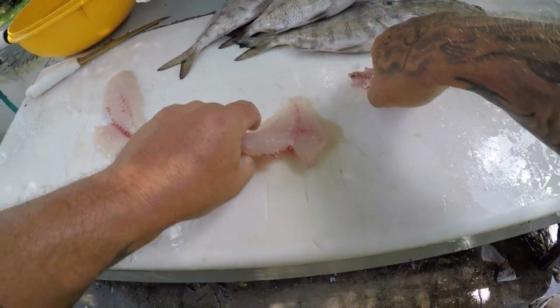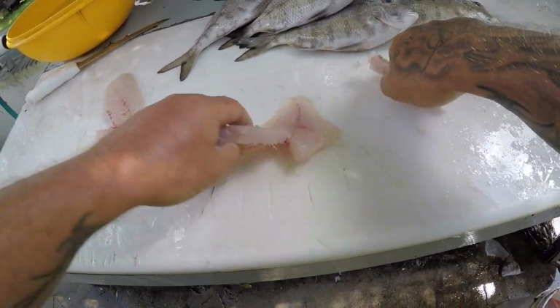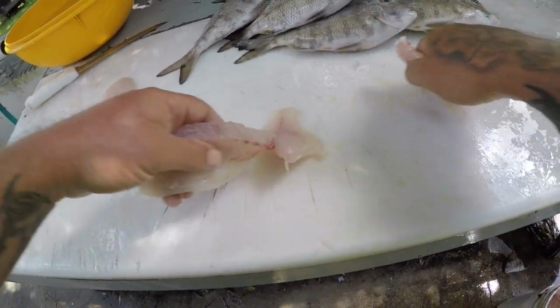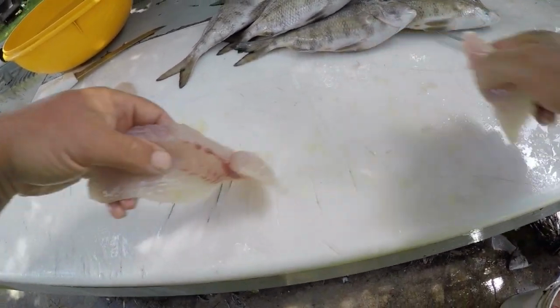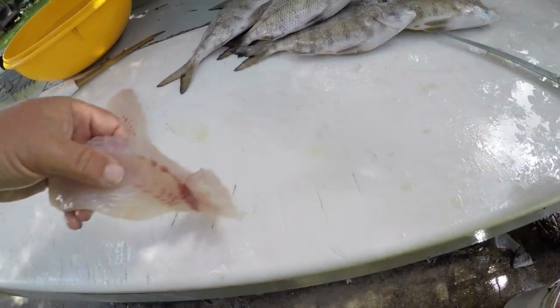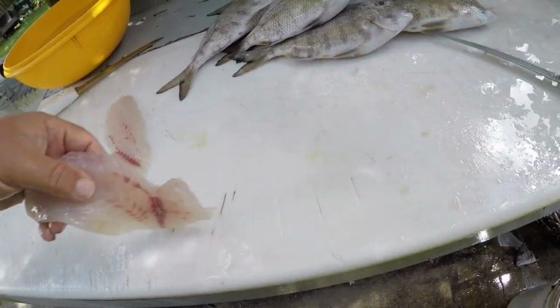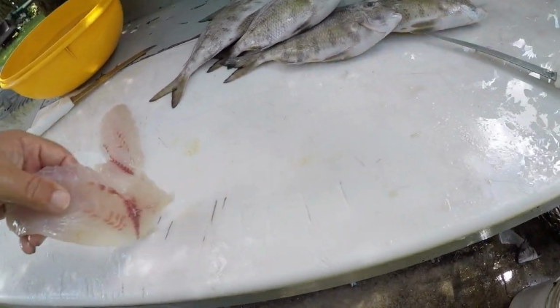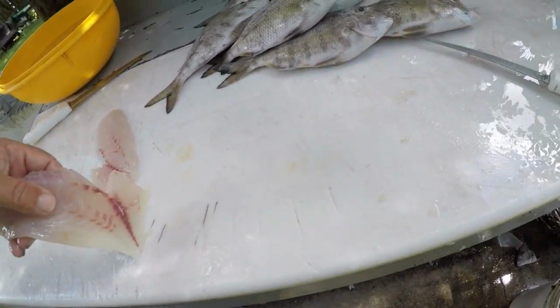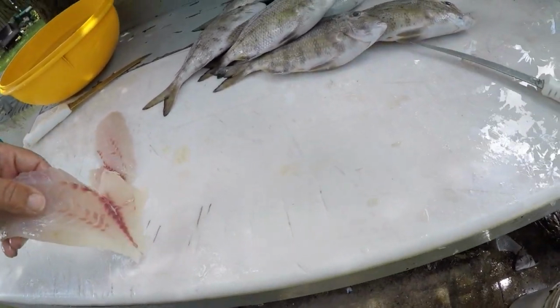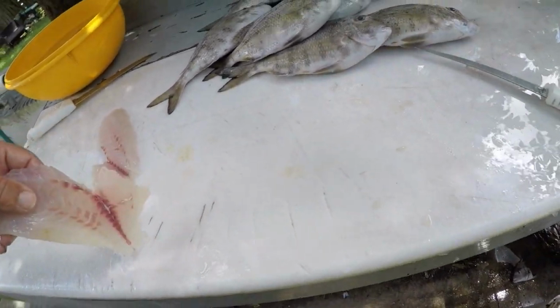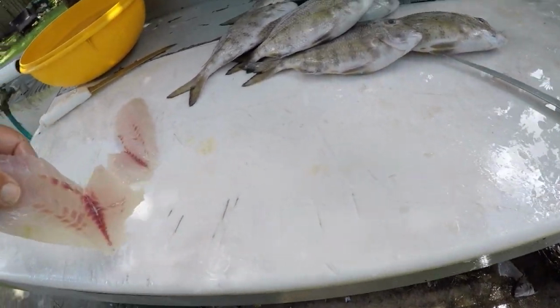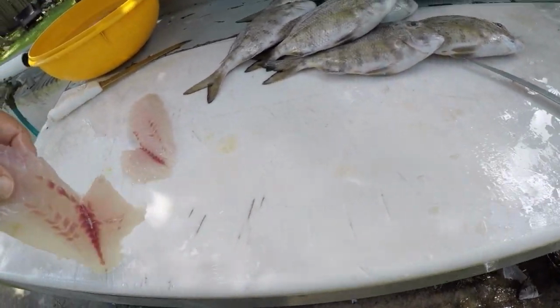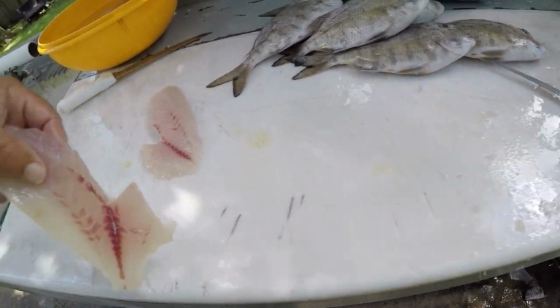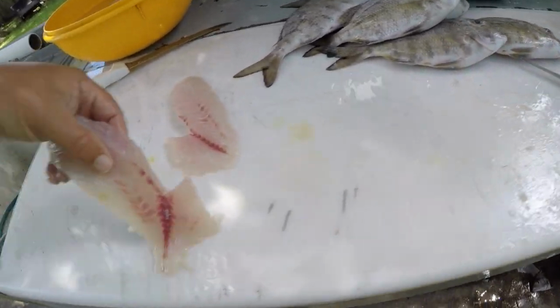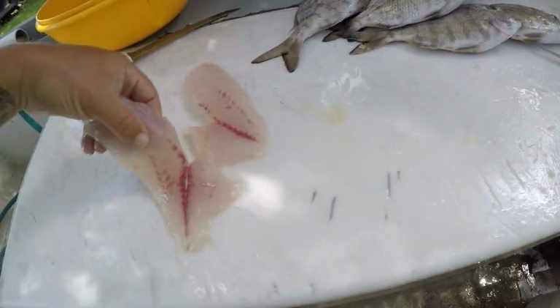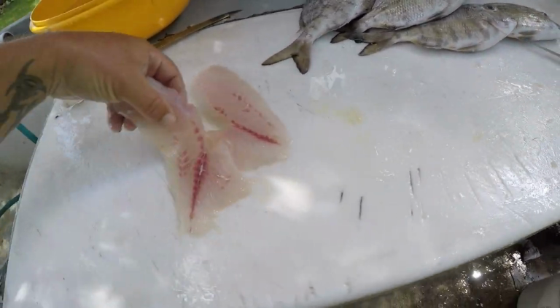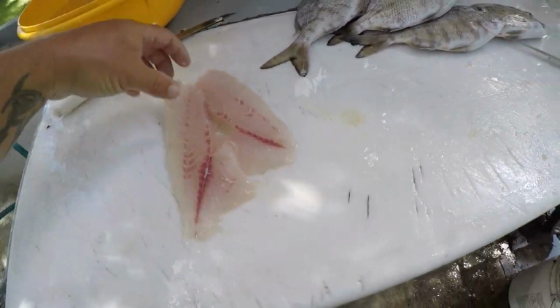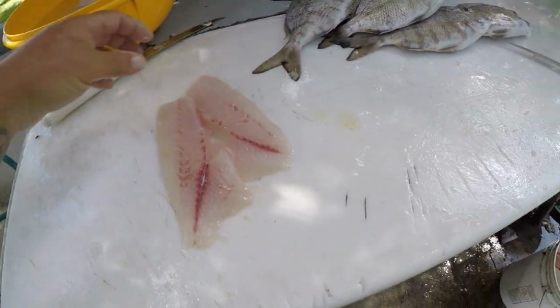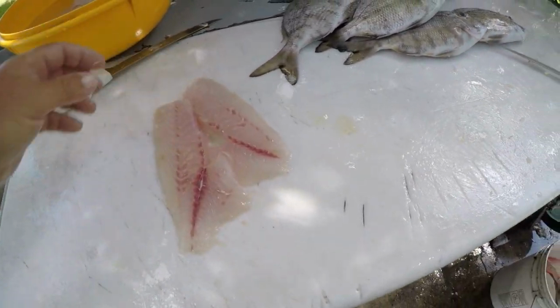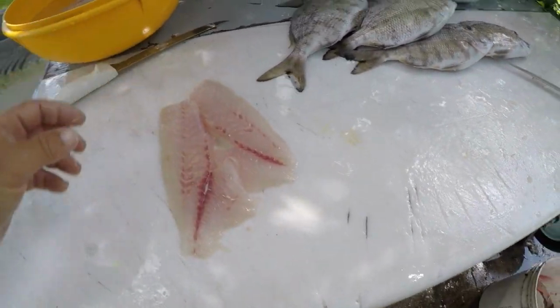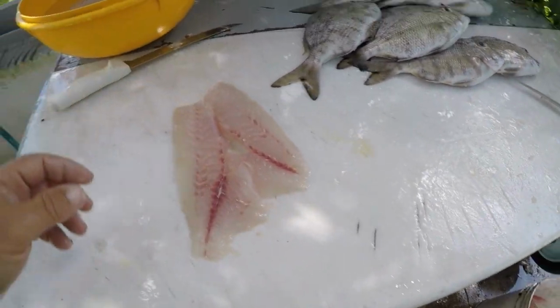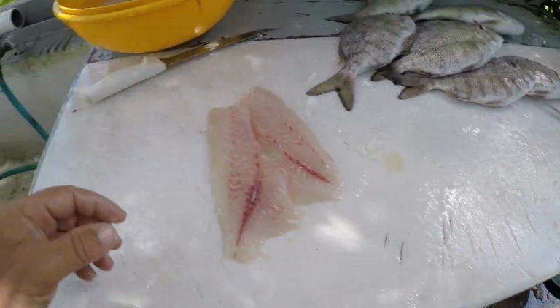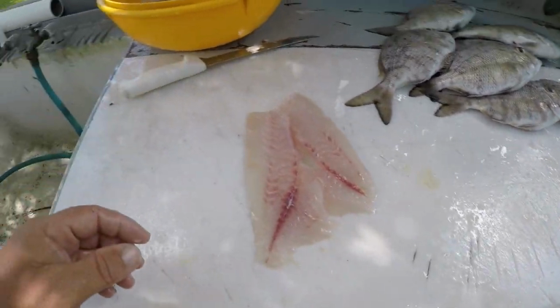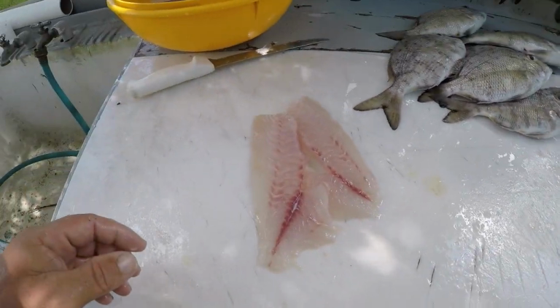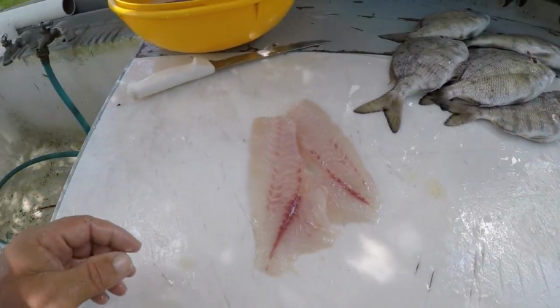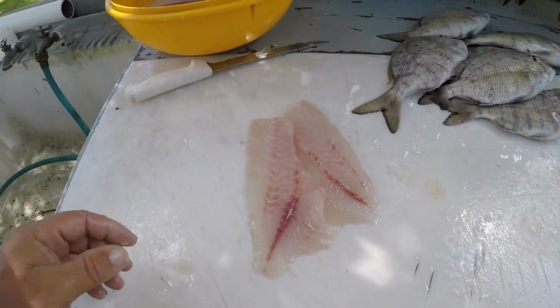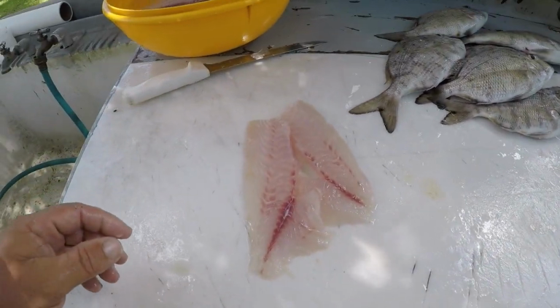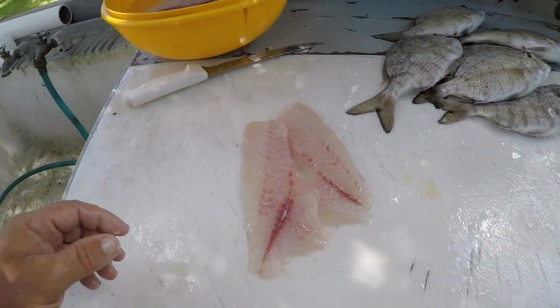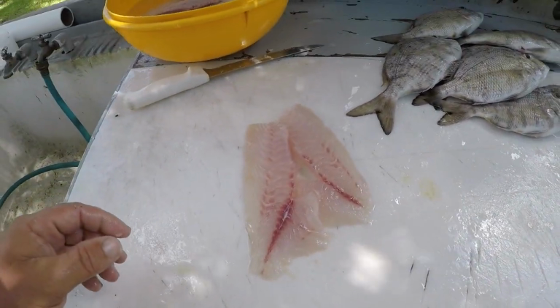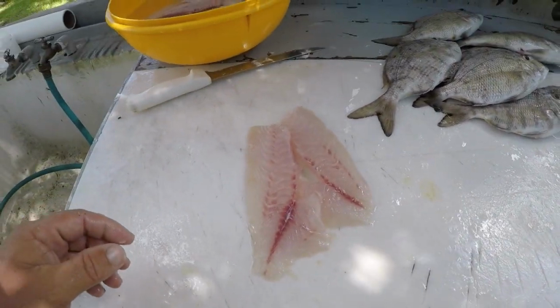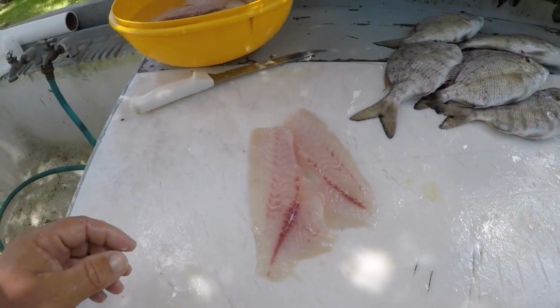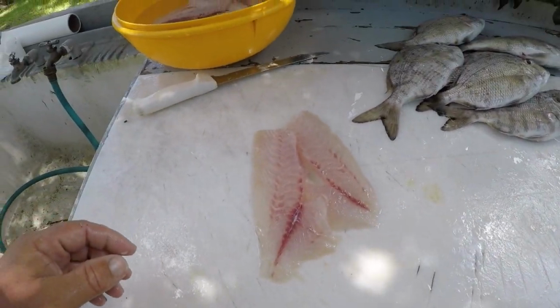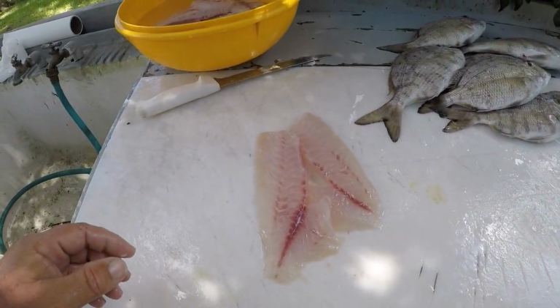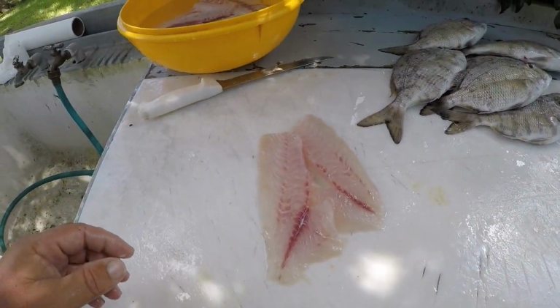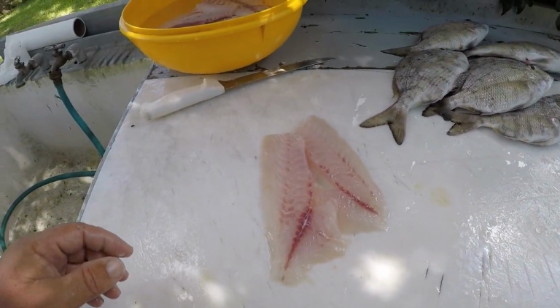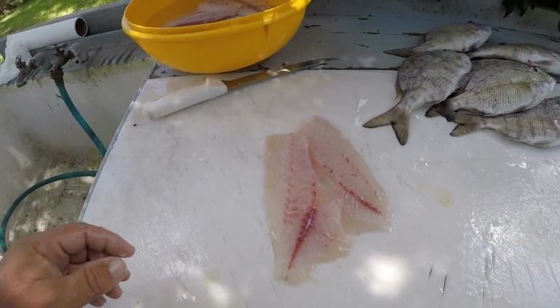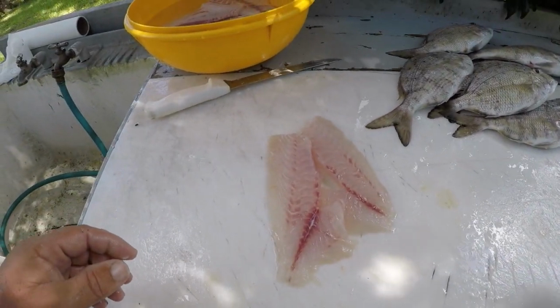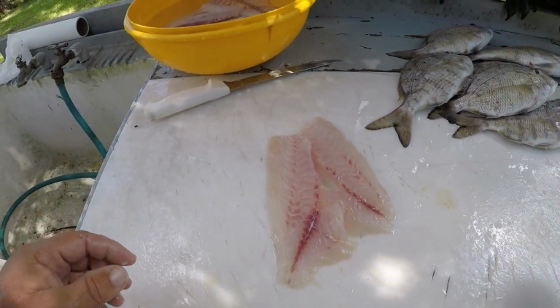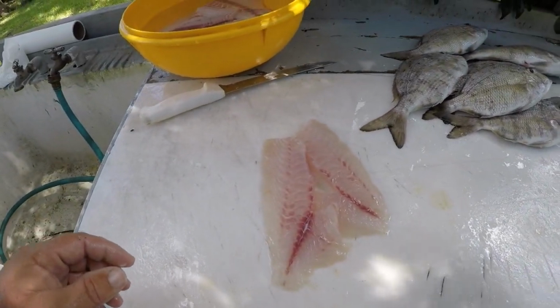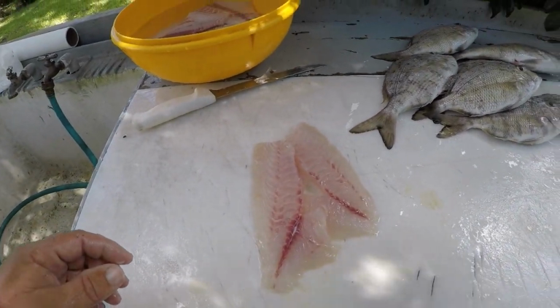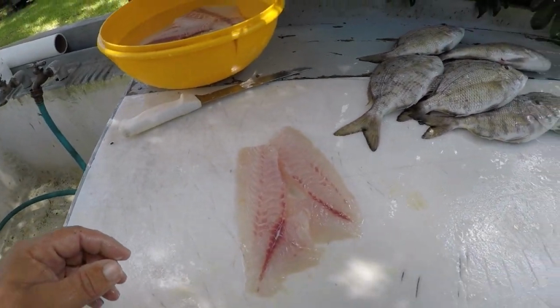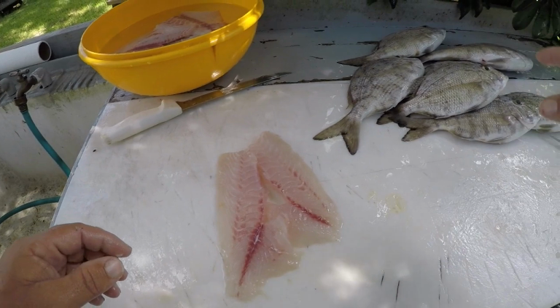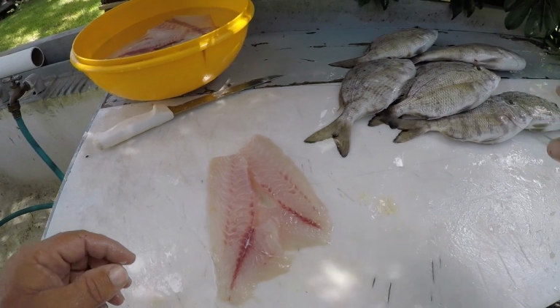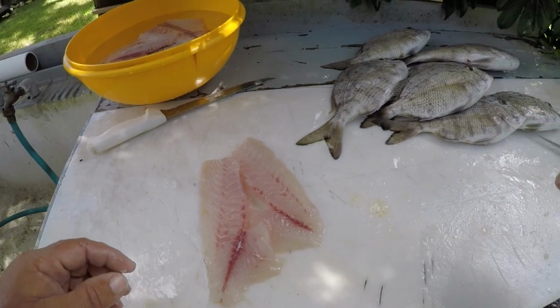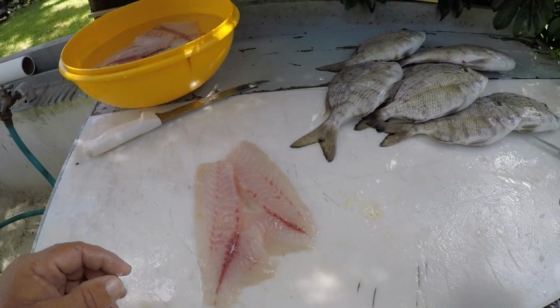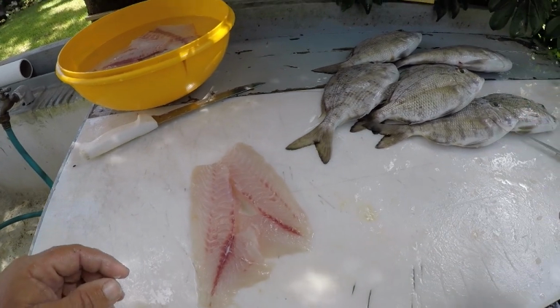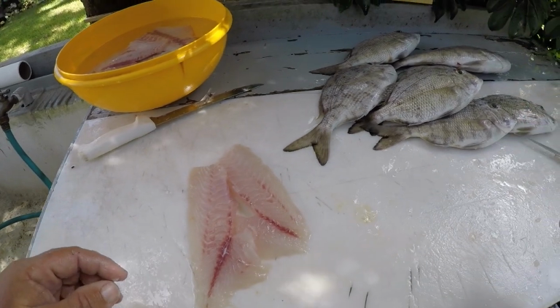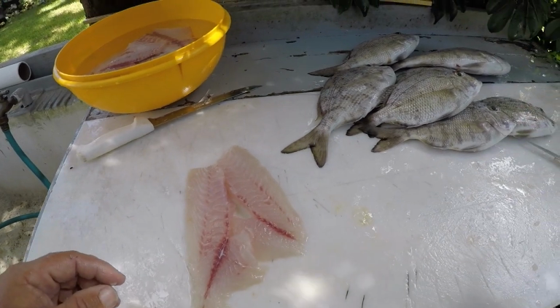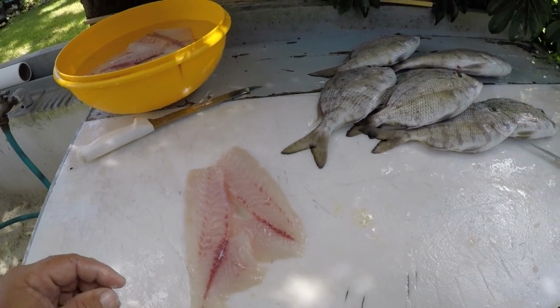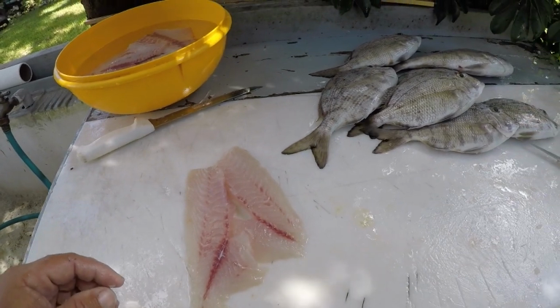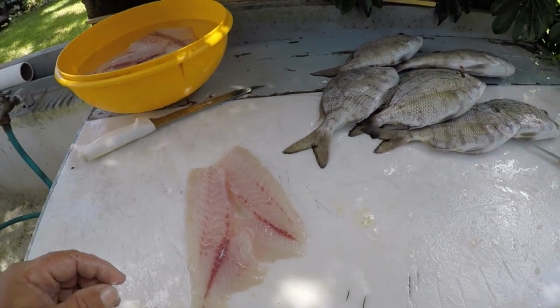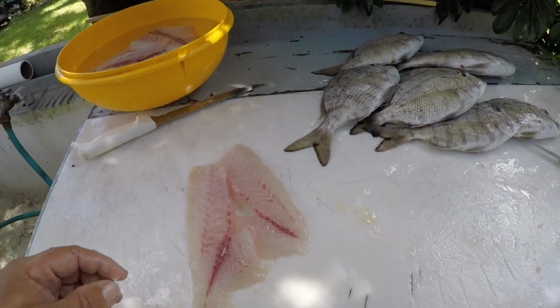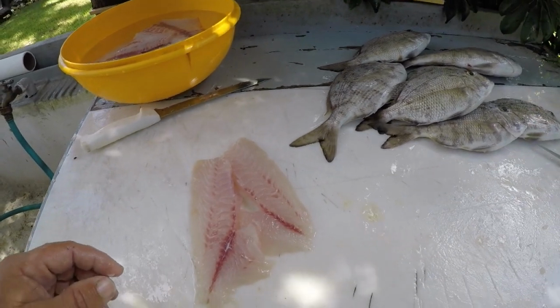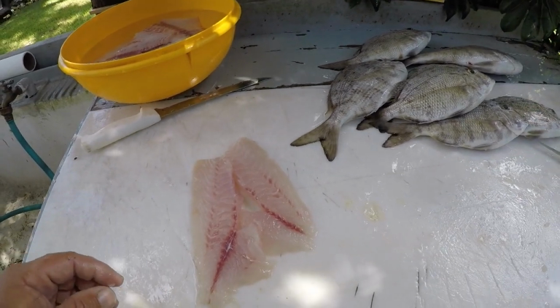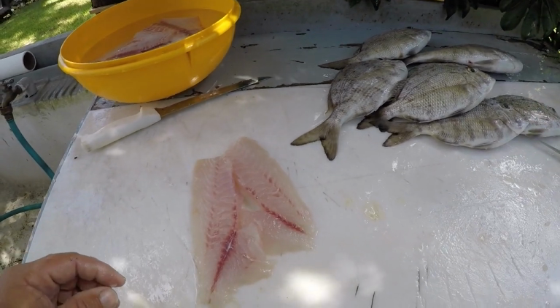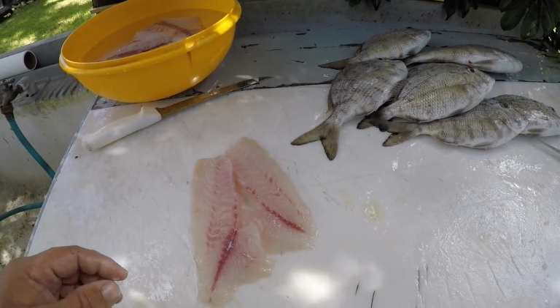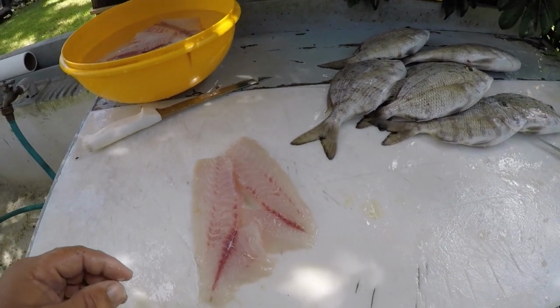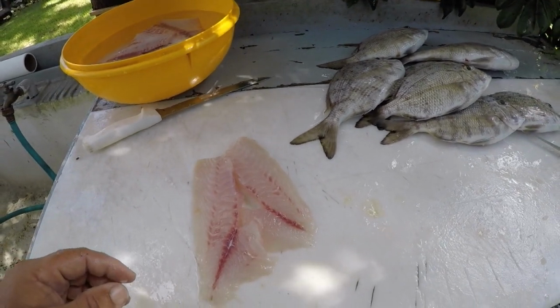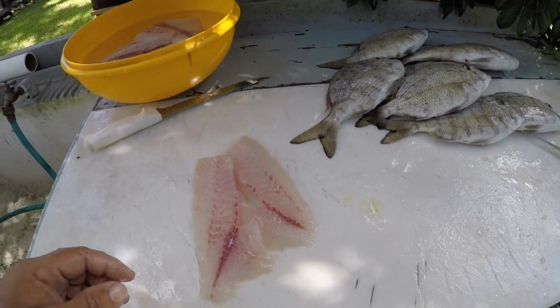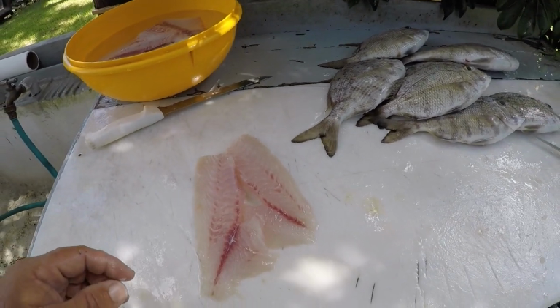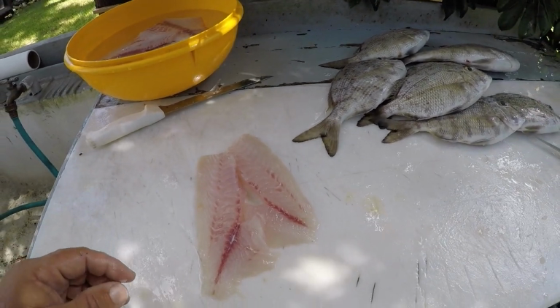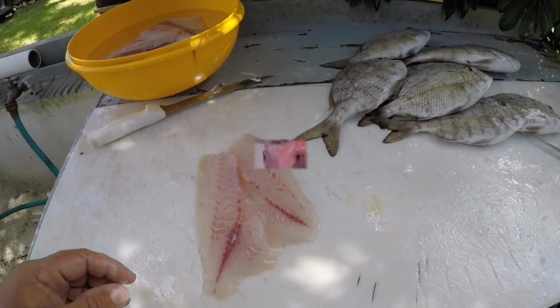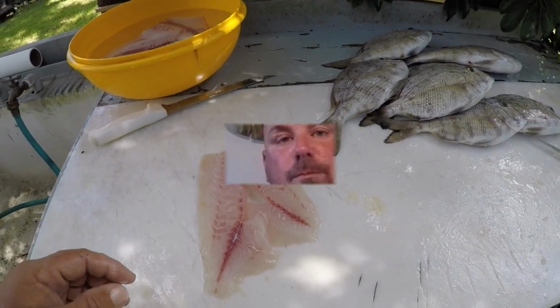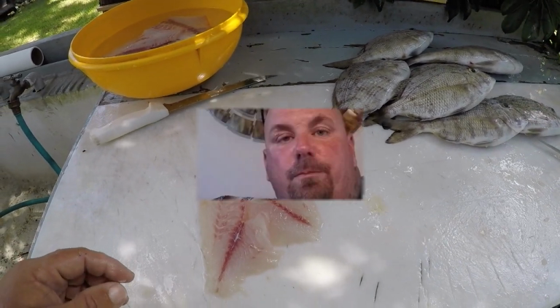There you go y'all — nice porgy fillets. I'm going to get the rest of these cleaned up and I'll see you guys in a minute.